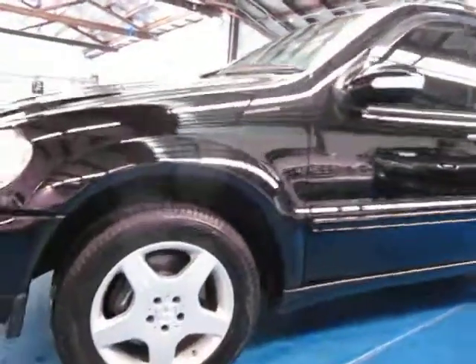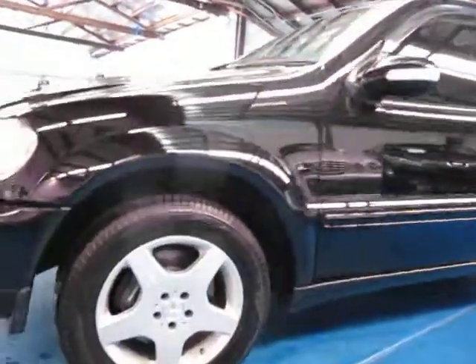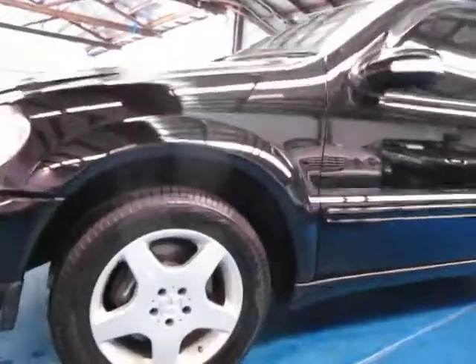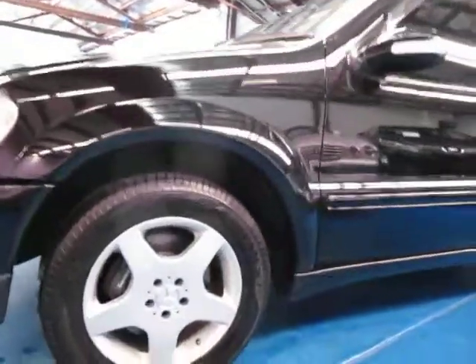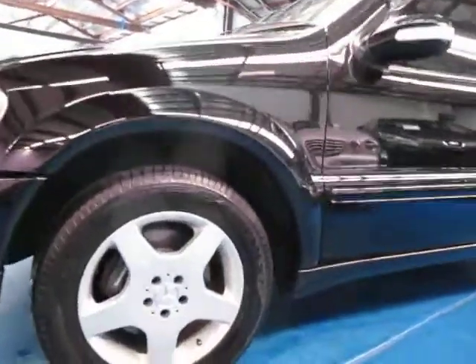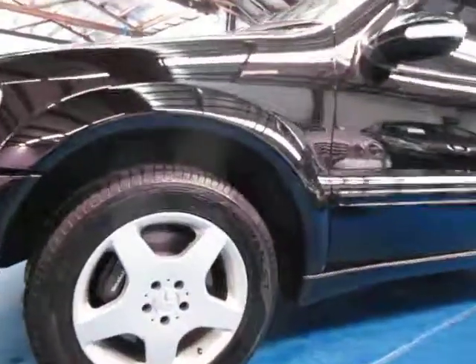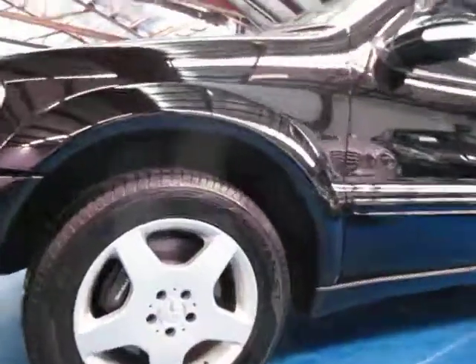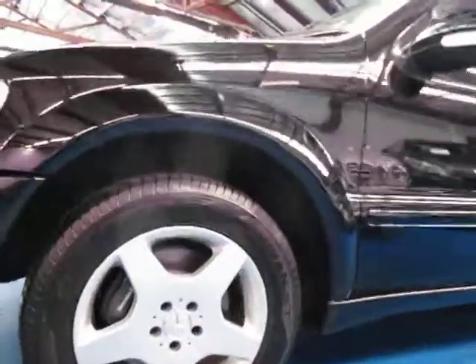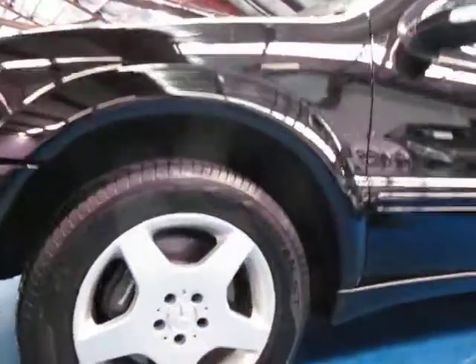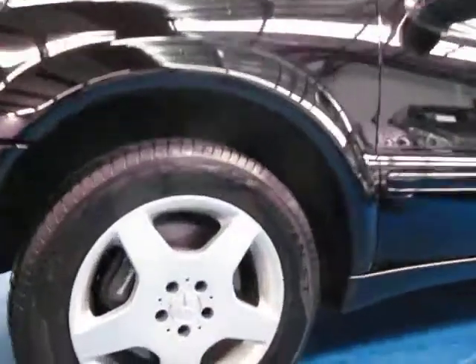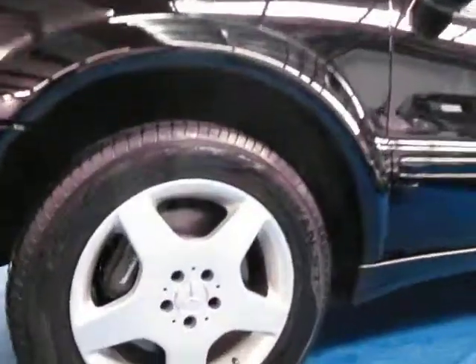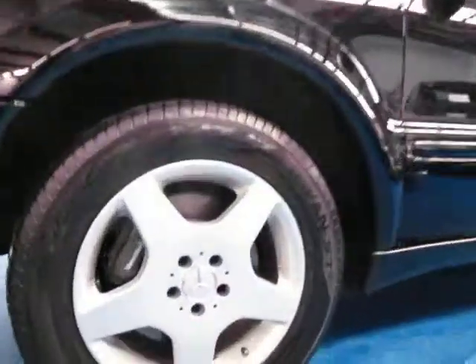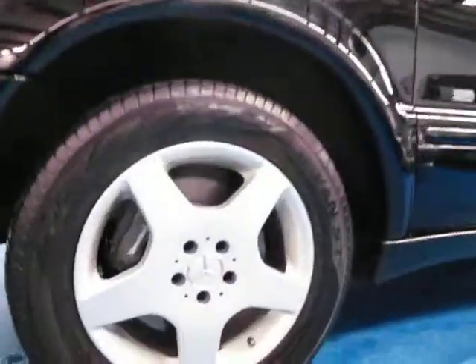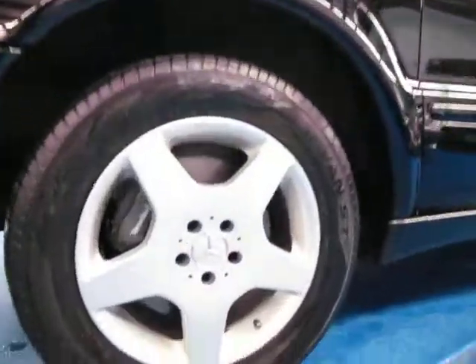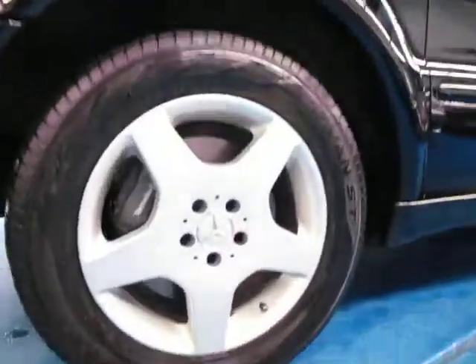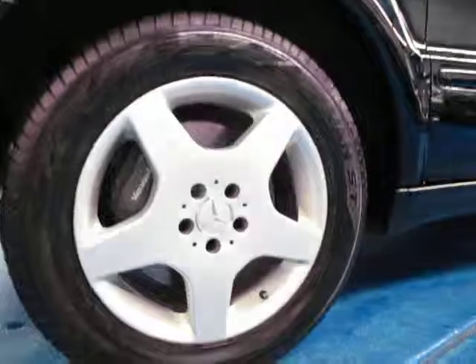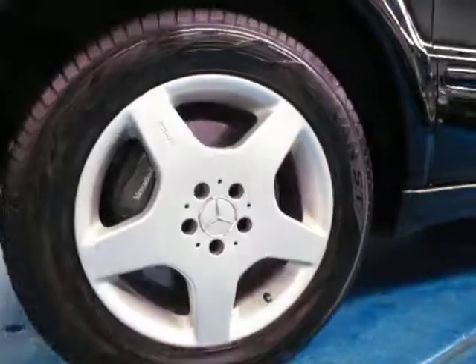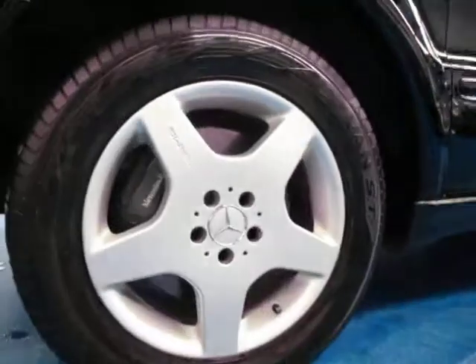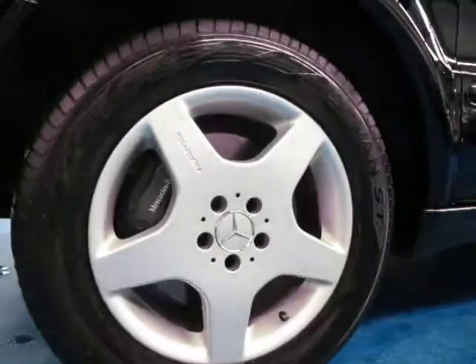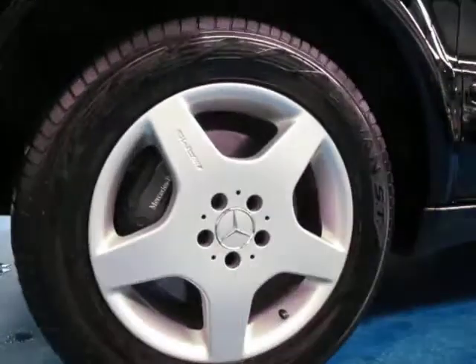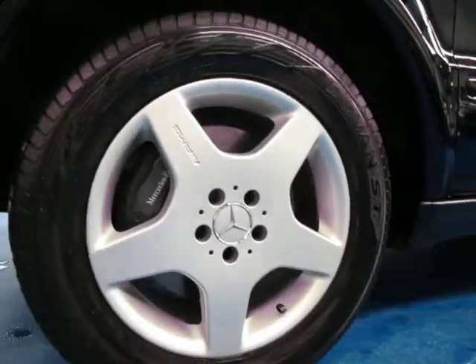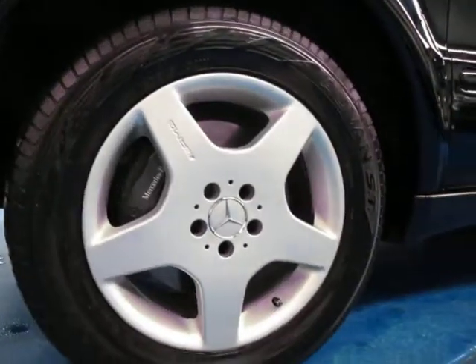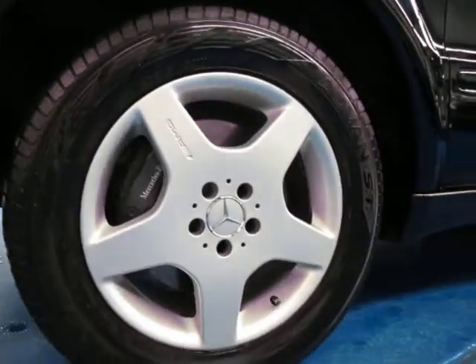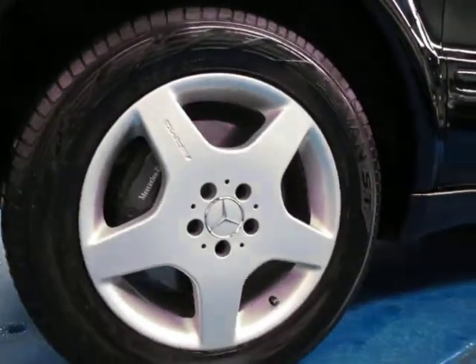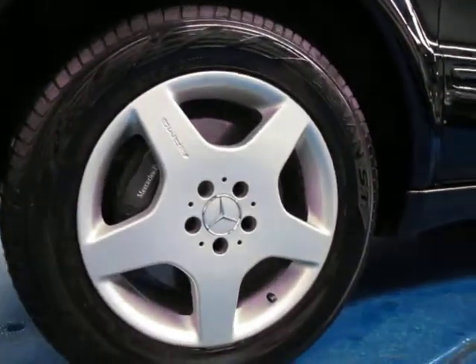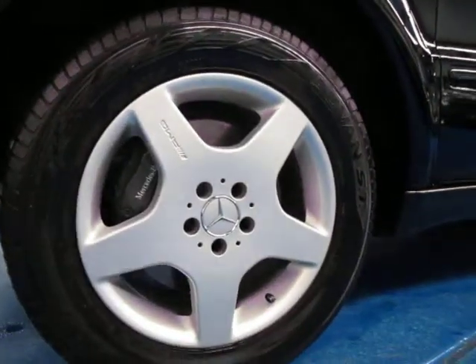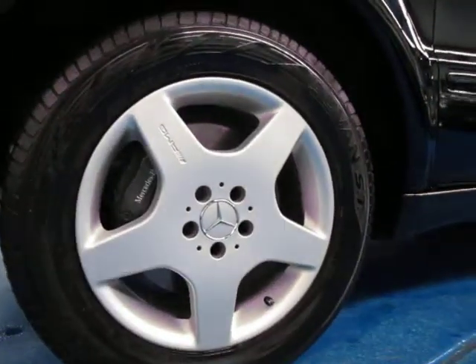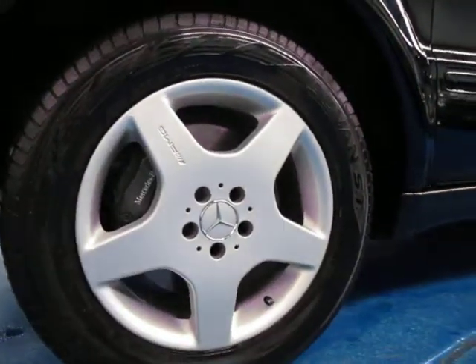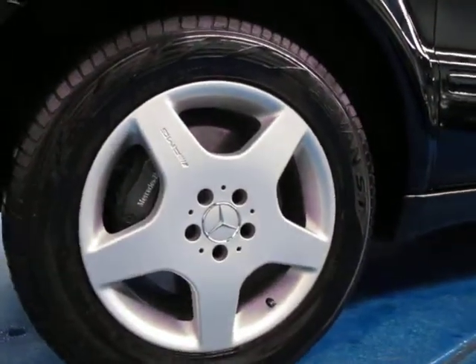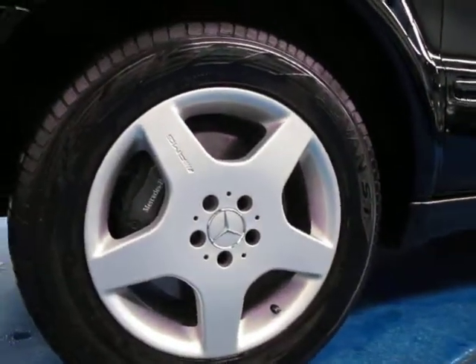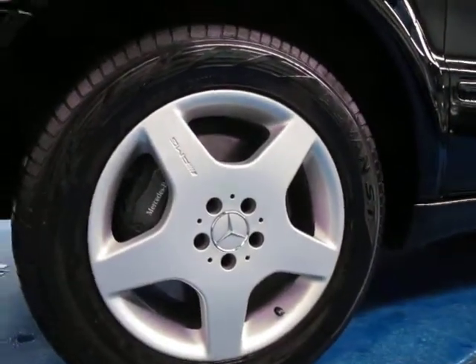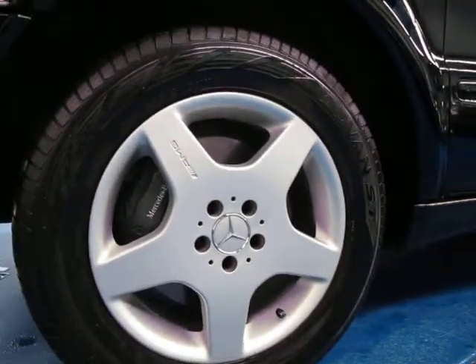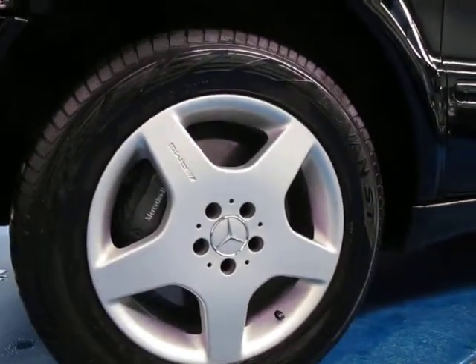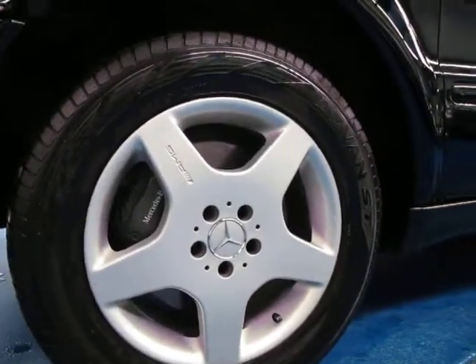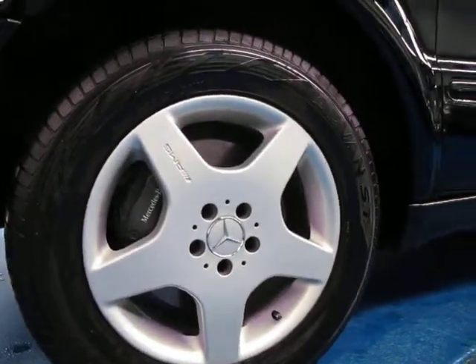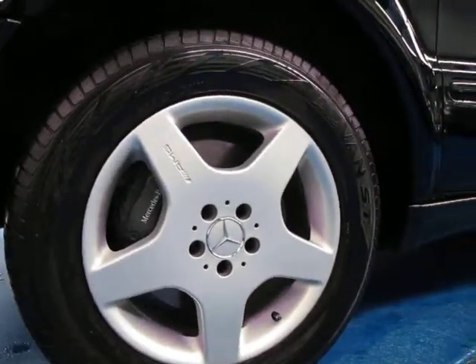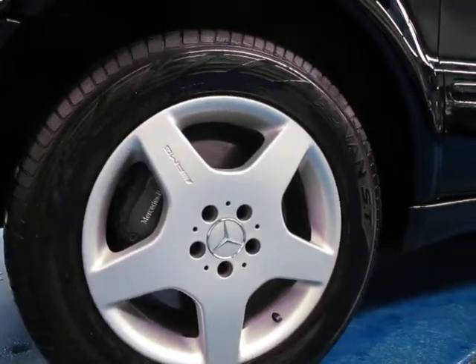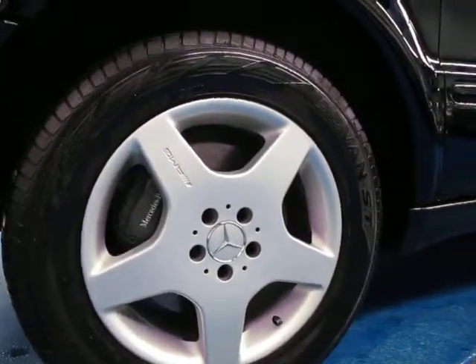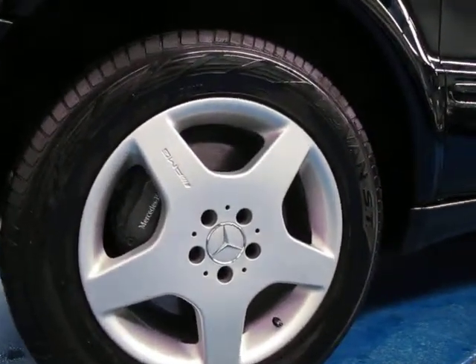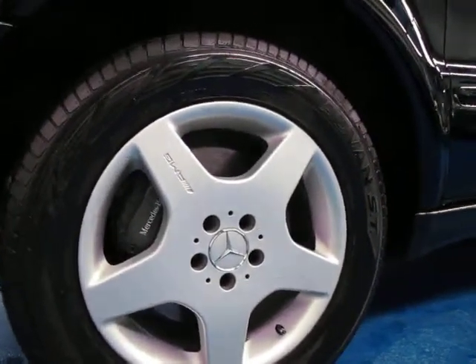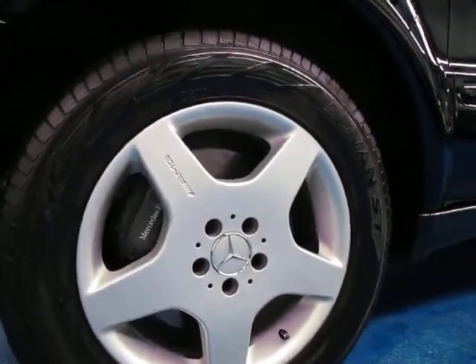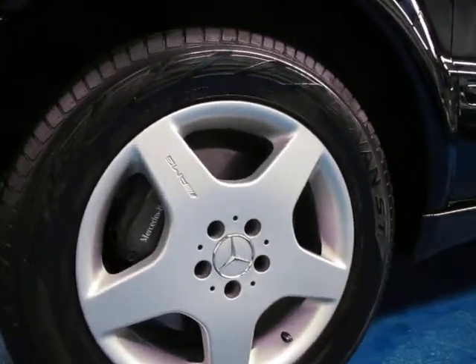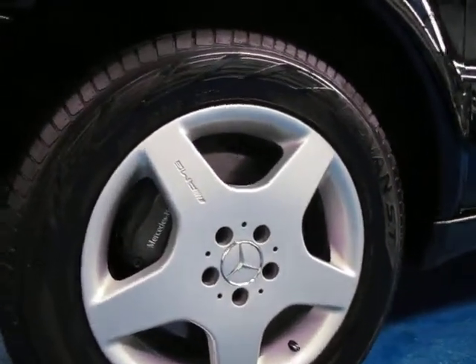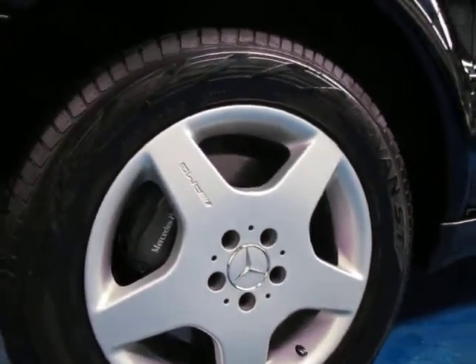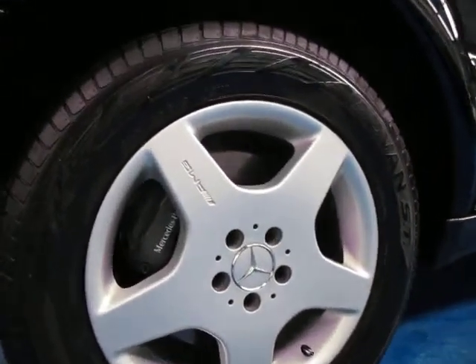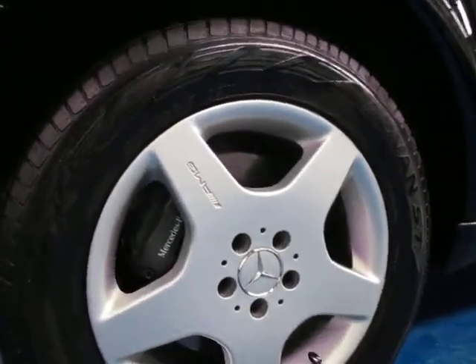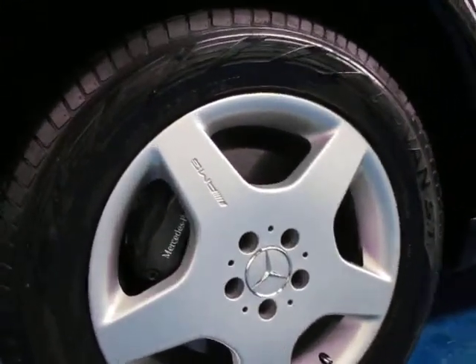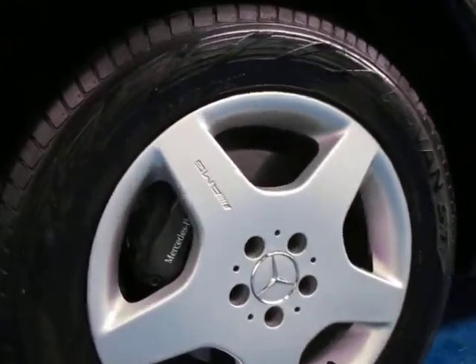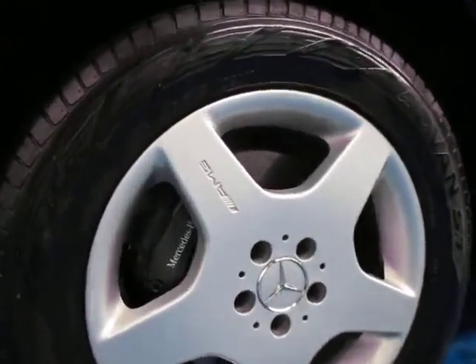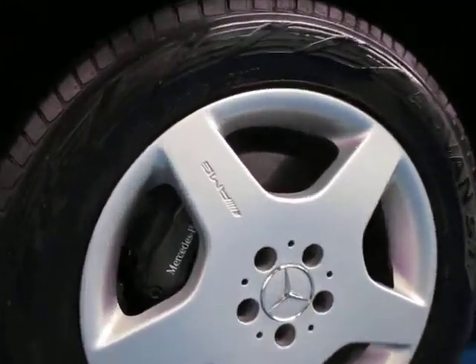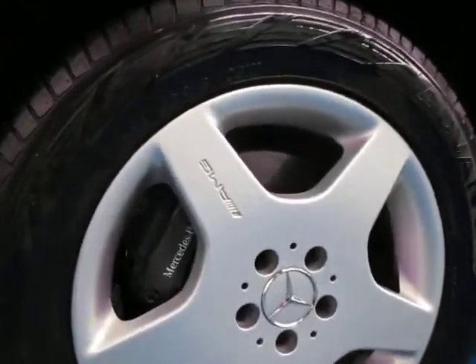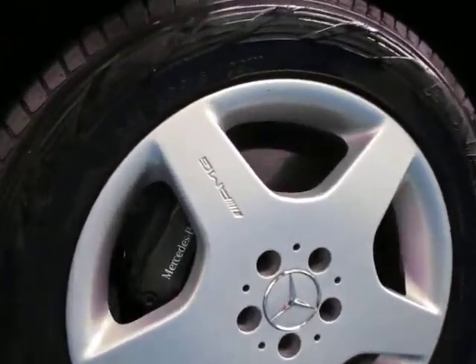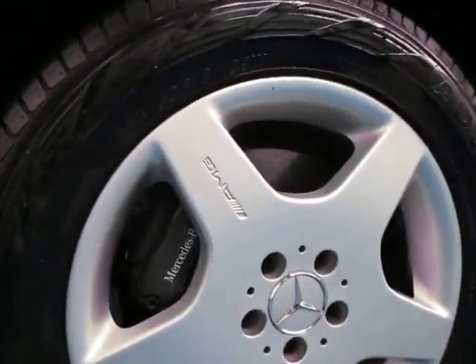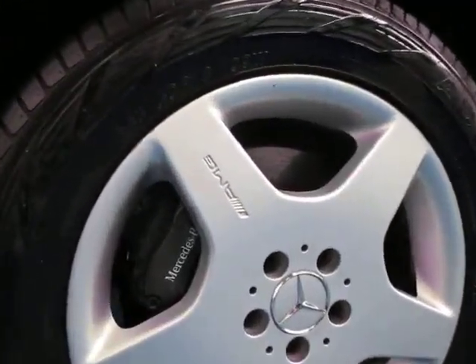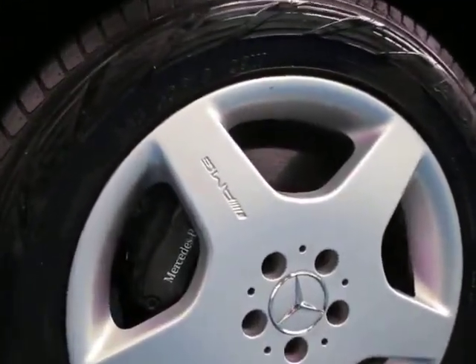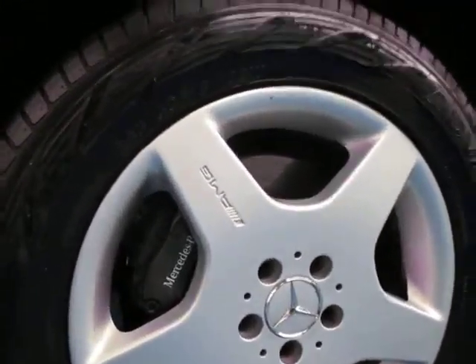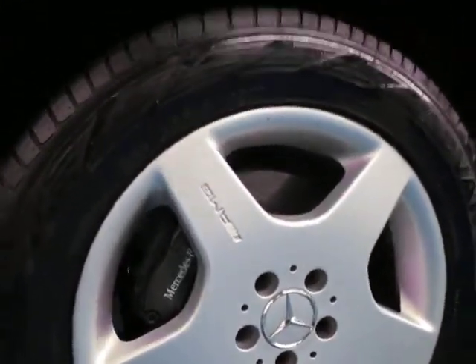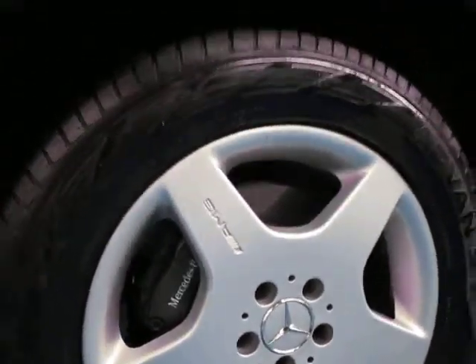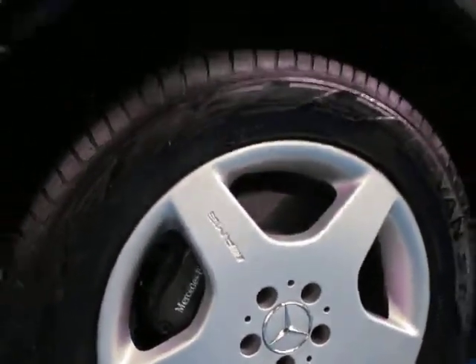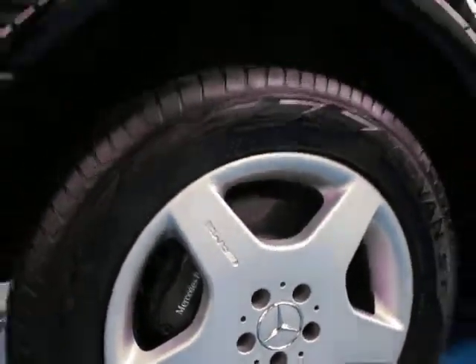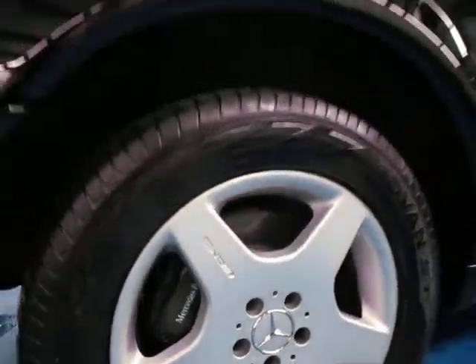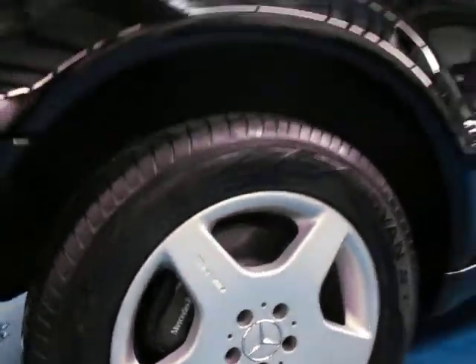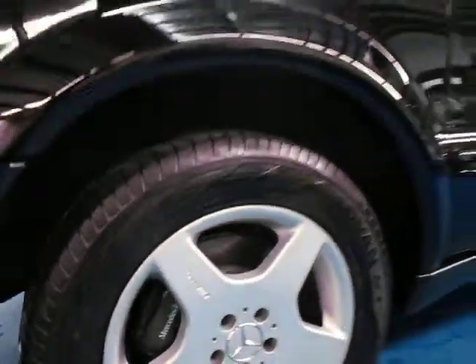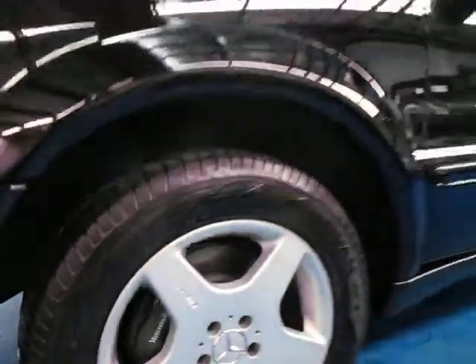Every single wheel is like brand new — there's no scratches, no marks. You've got your big Mercedes brakes in there.